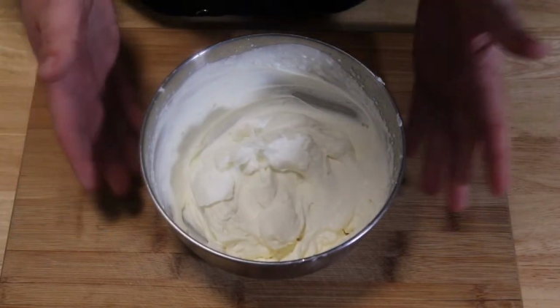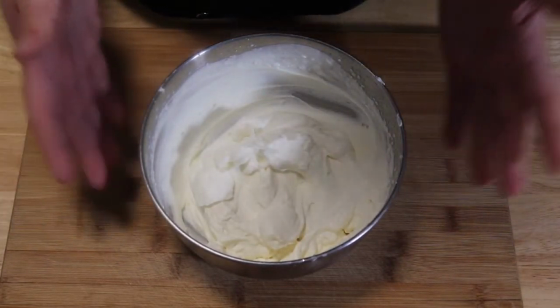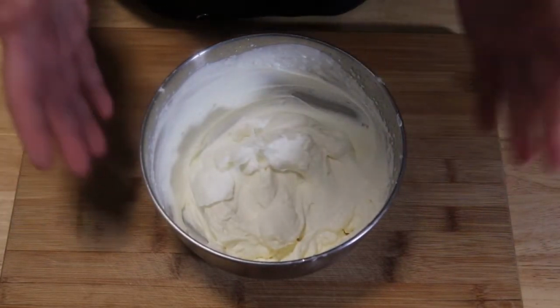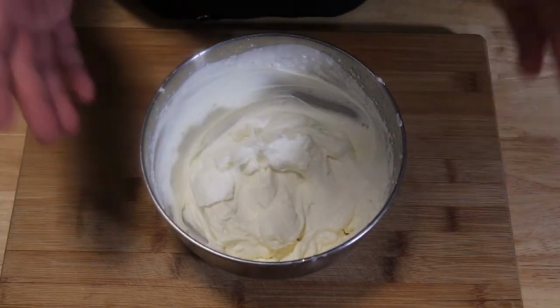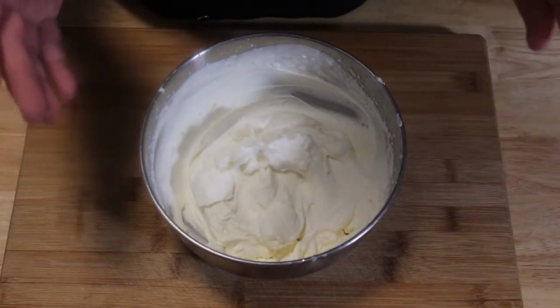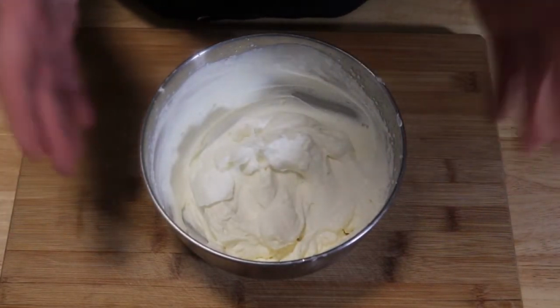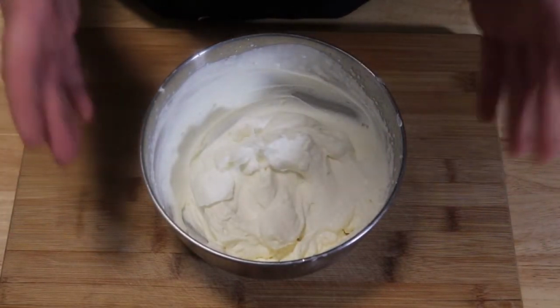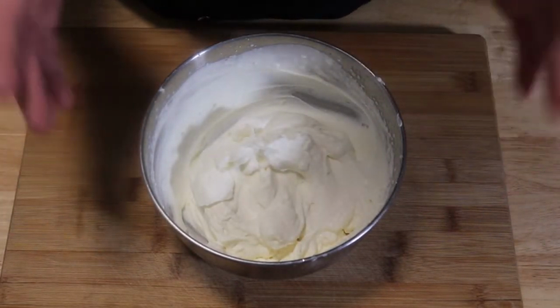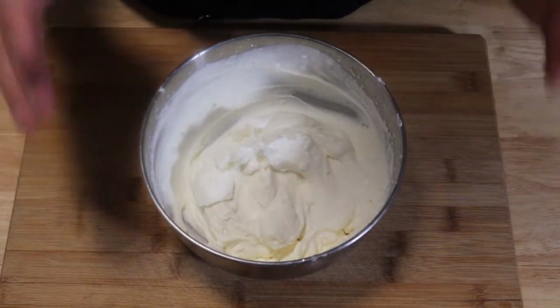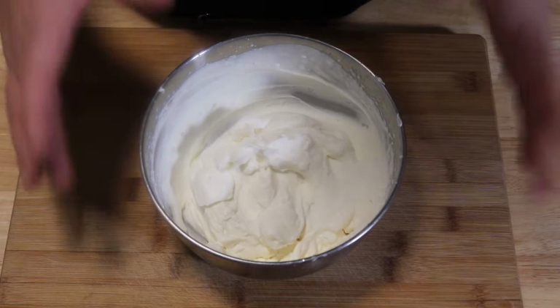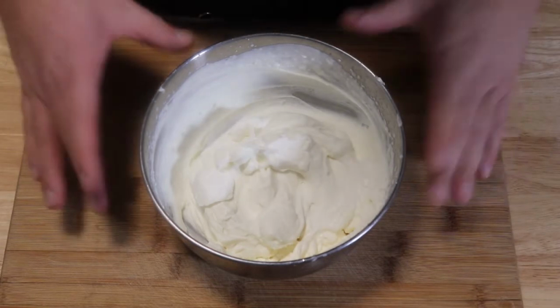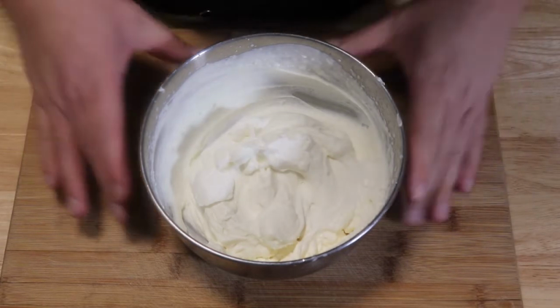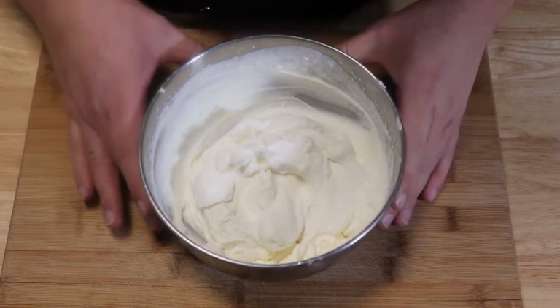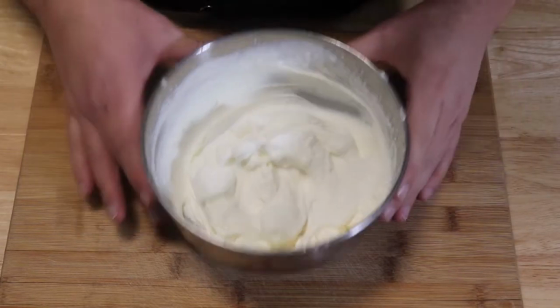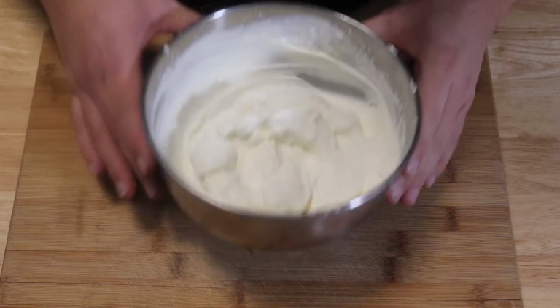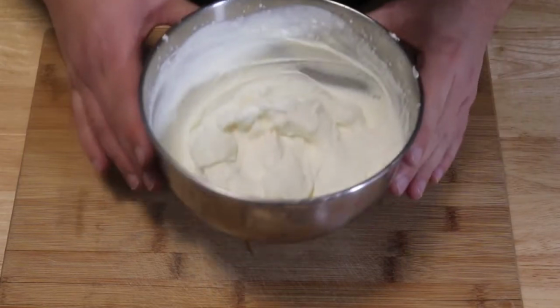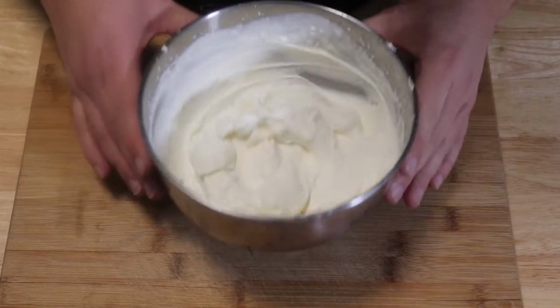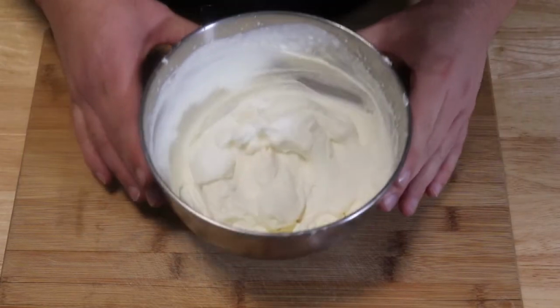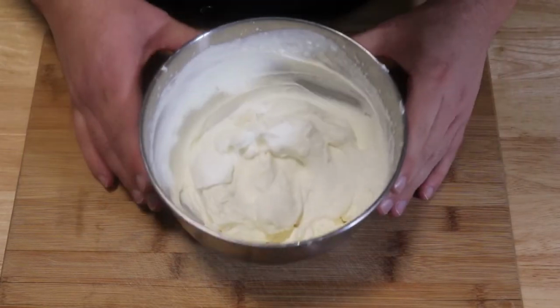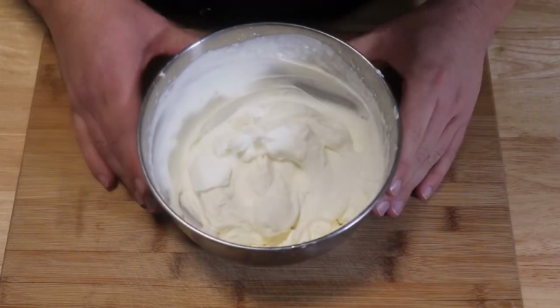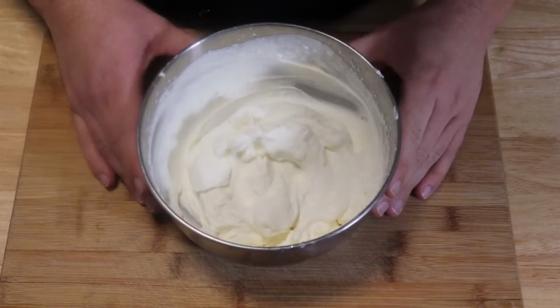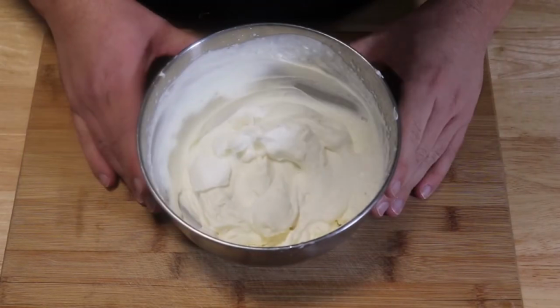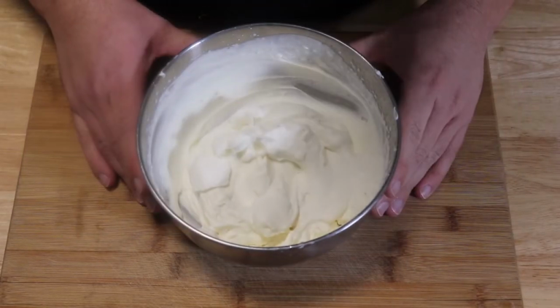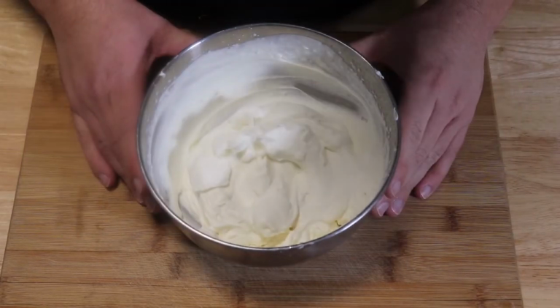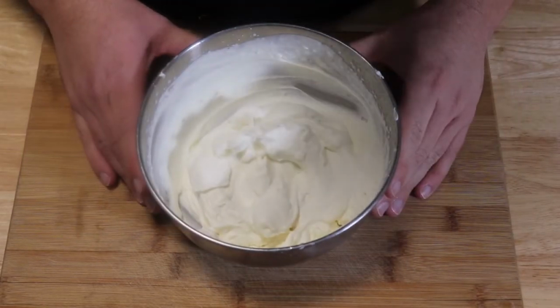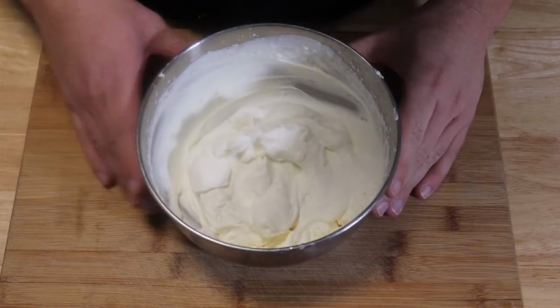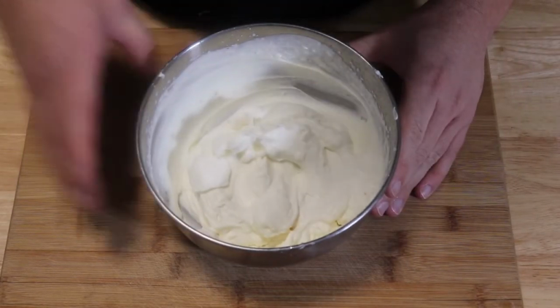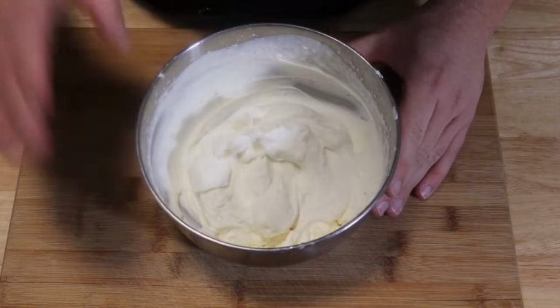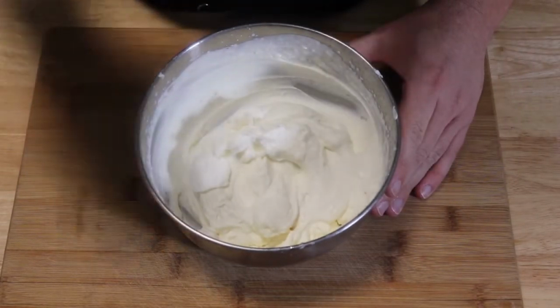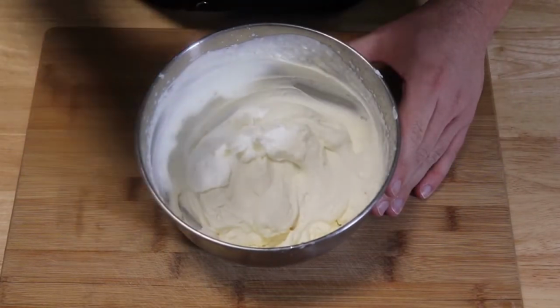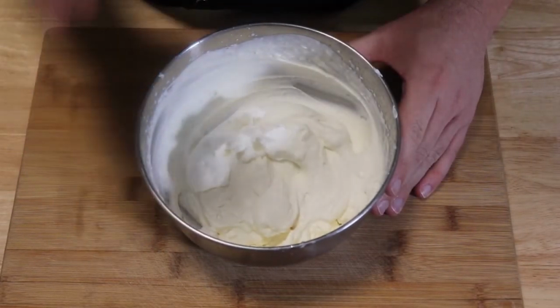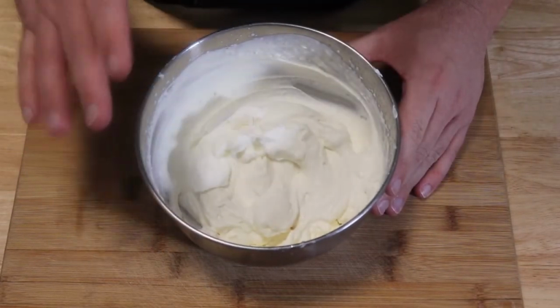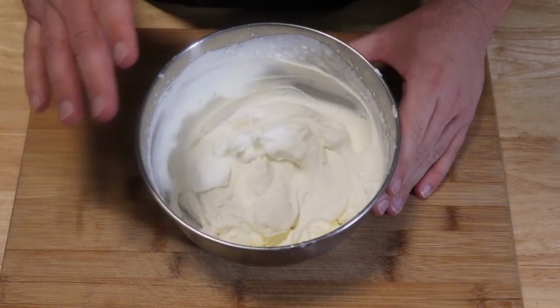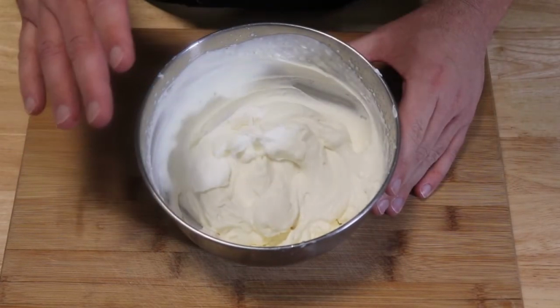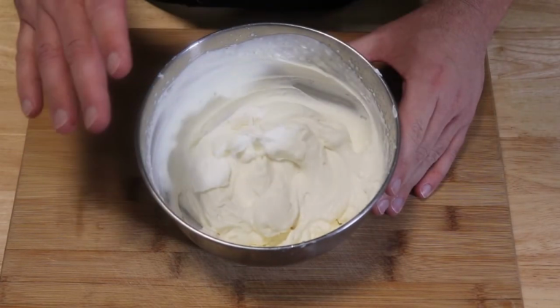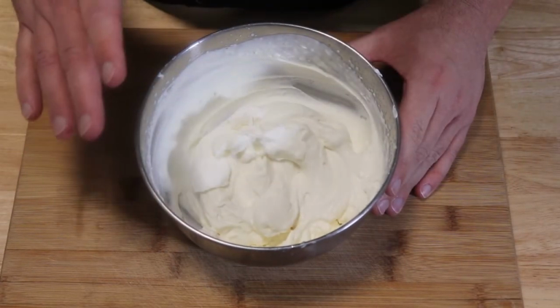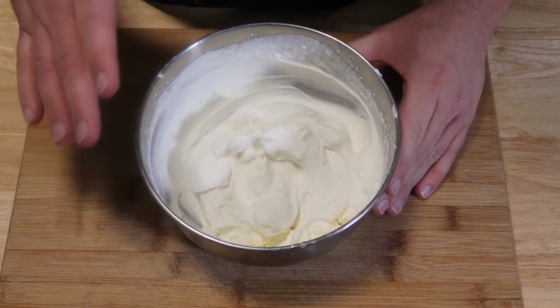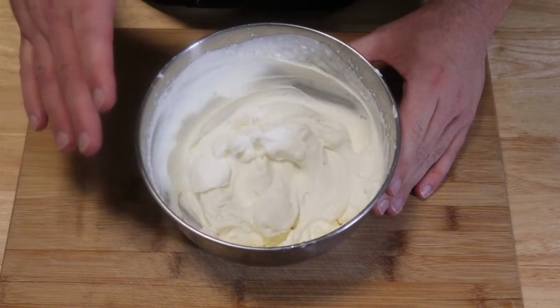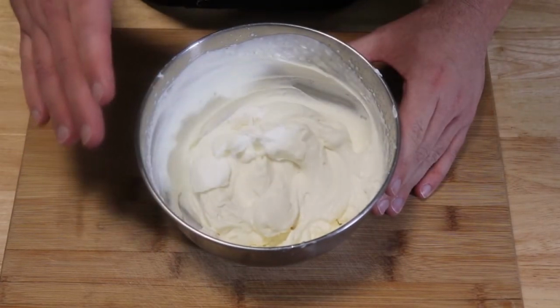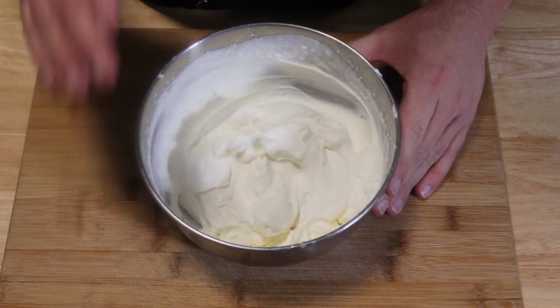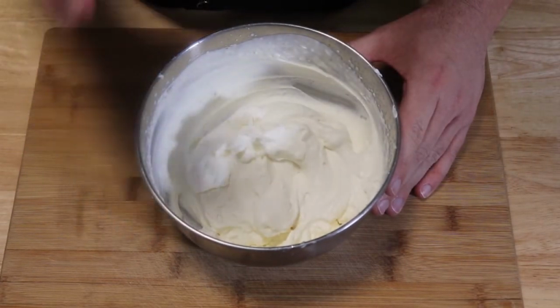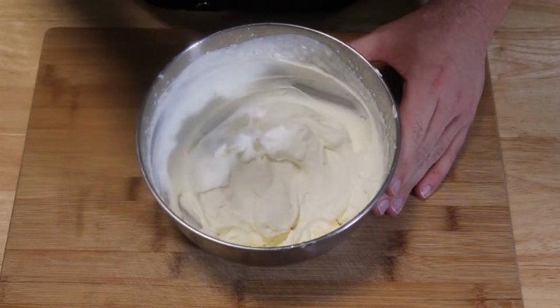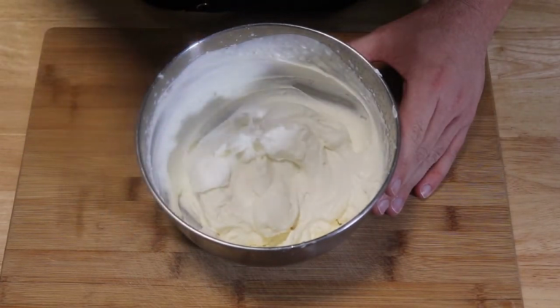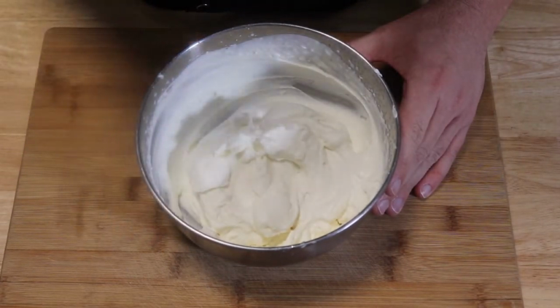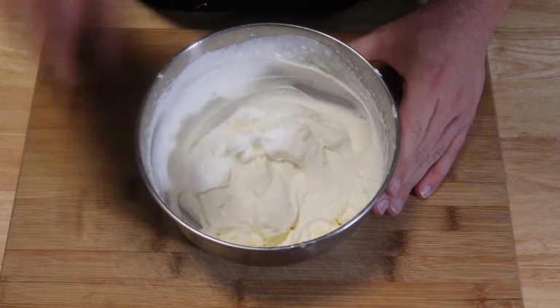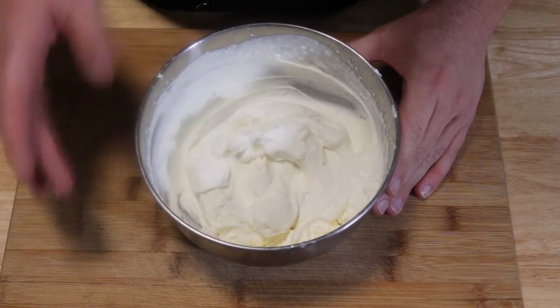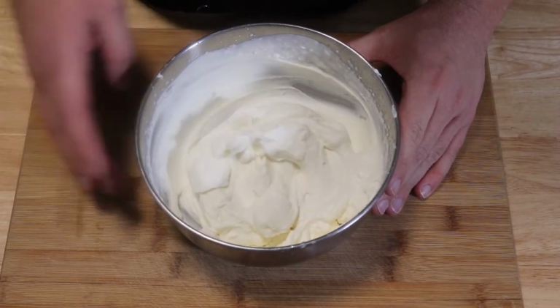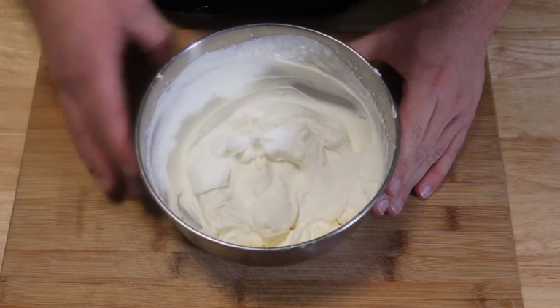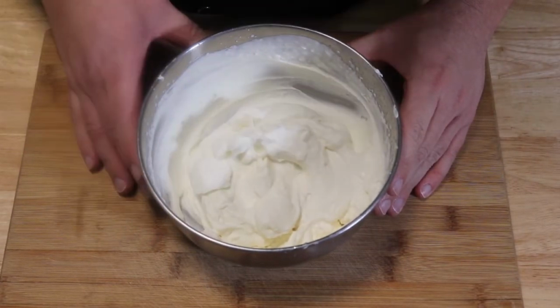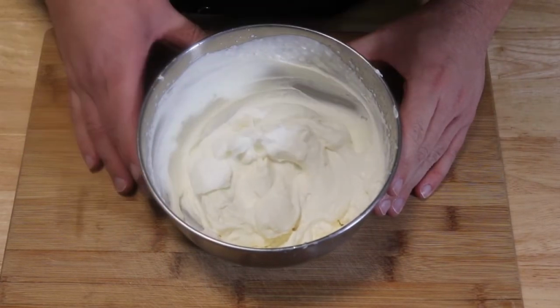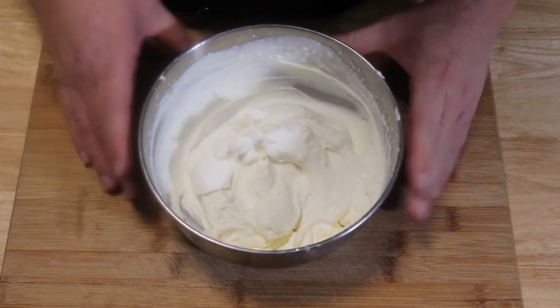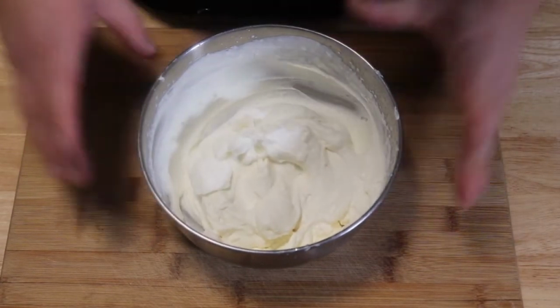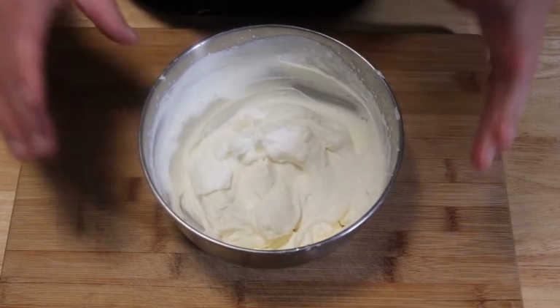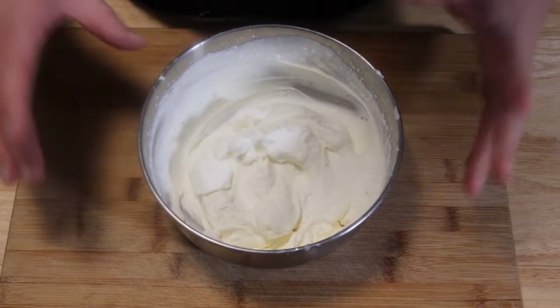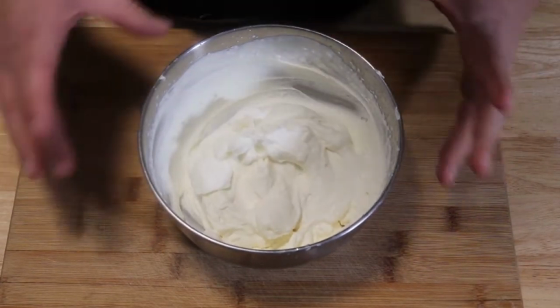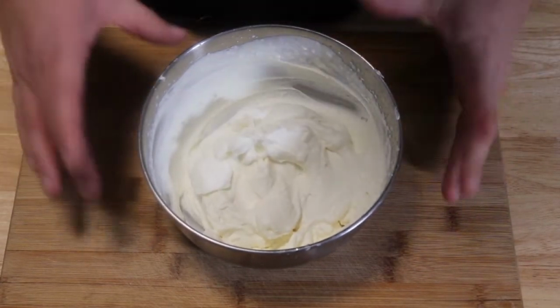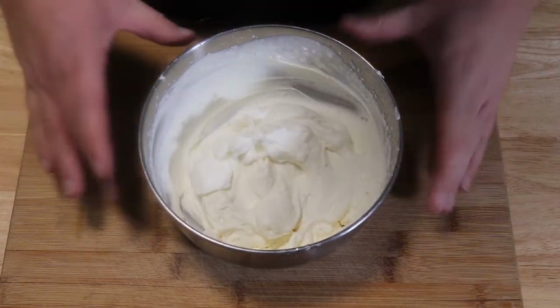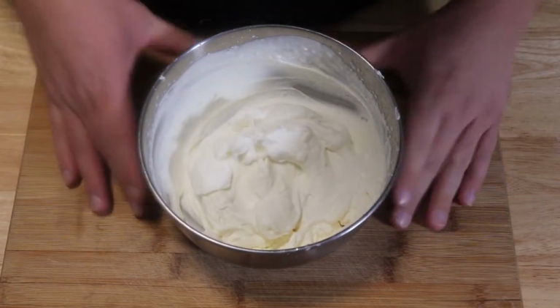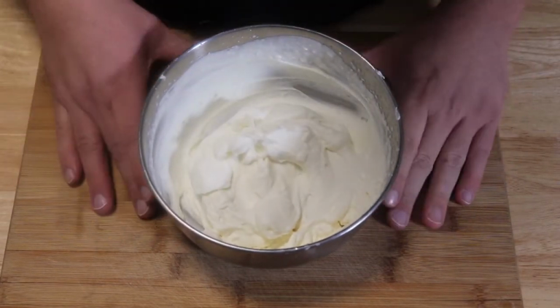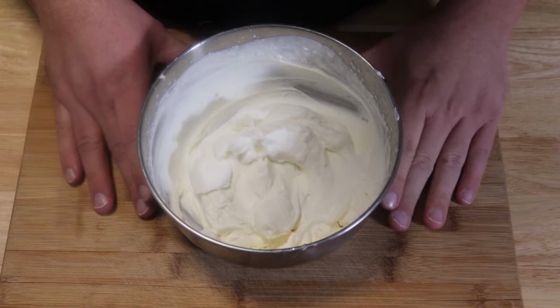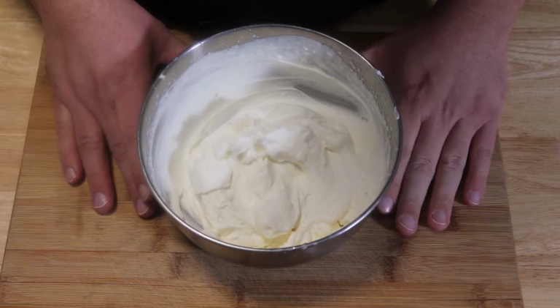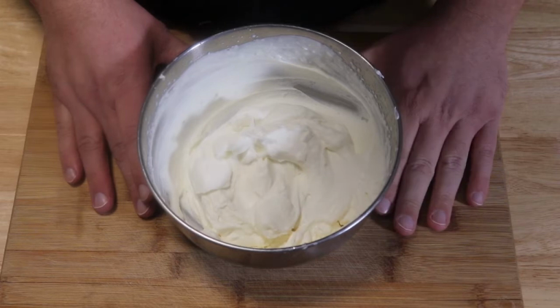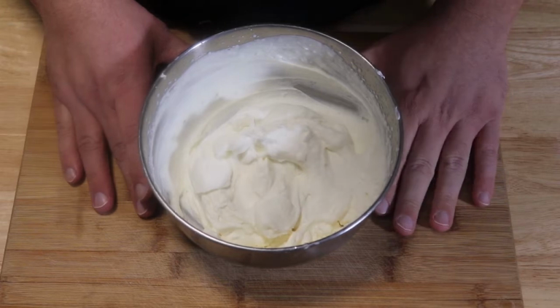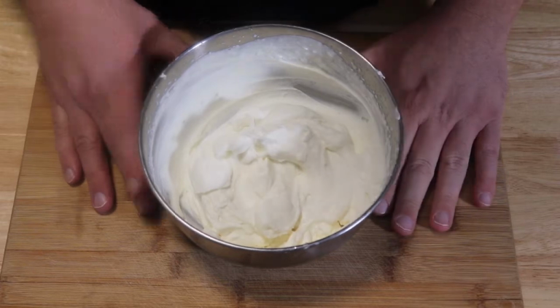It takes about two to three minutes to get this fully whipped. It's light, it's fluffy, it's good. We do not want to over-mix it or it's going to separate and we're going to start making butter.